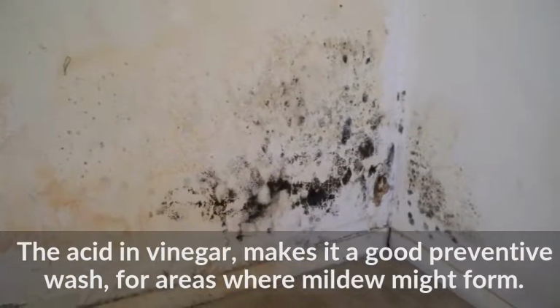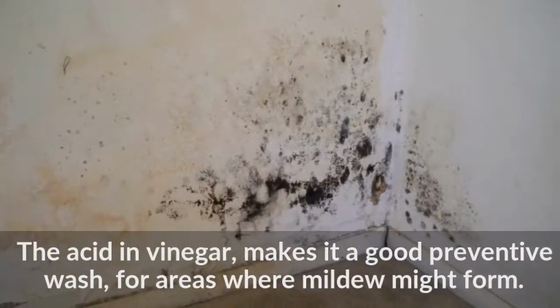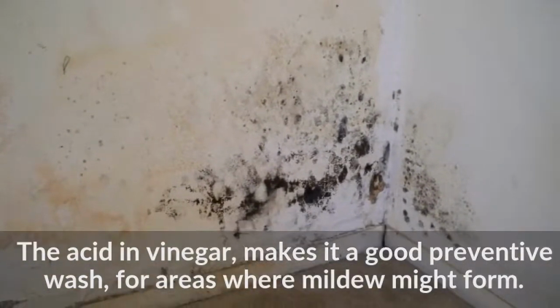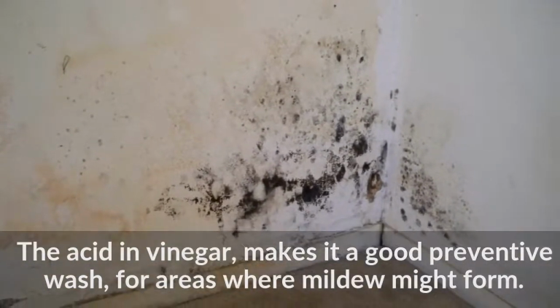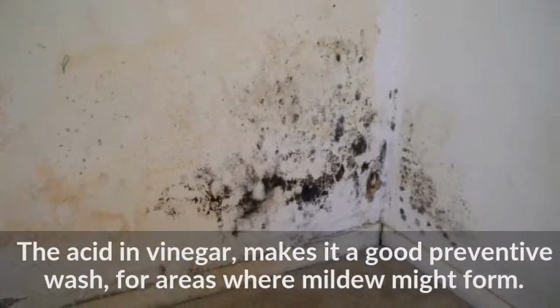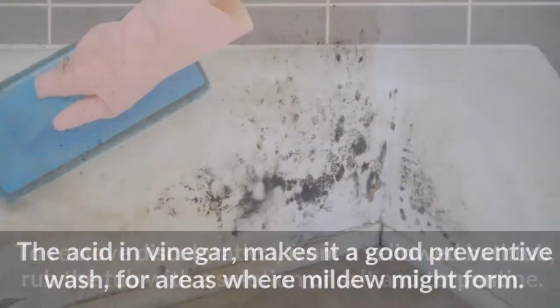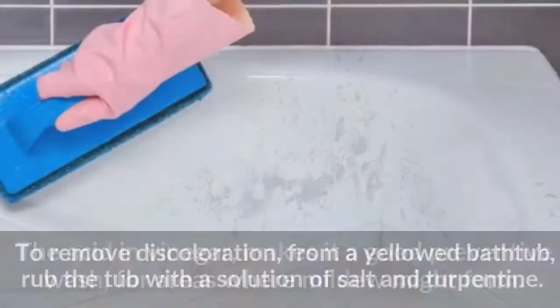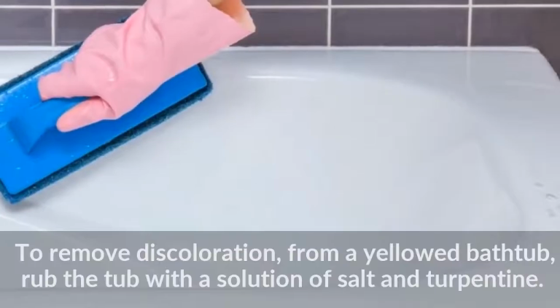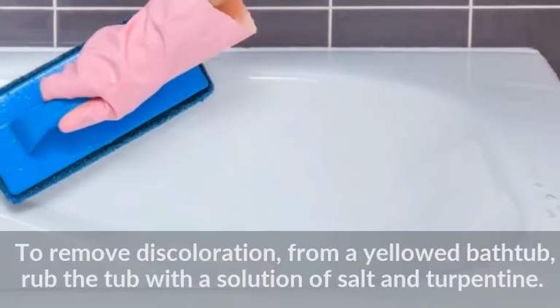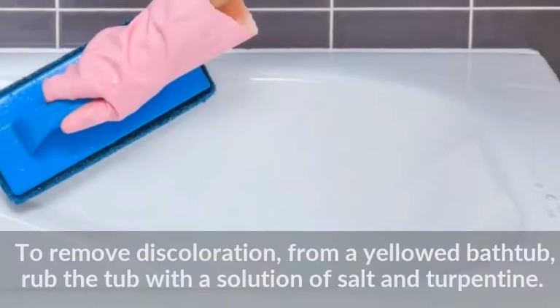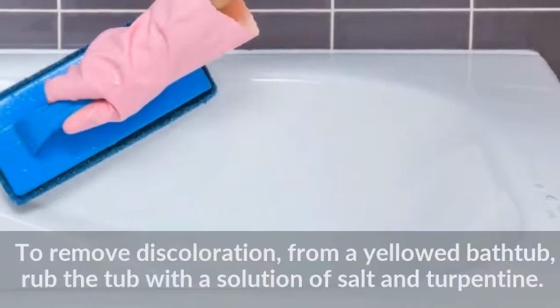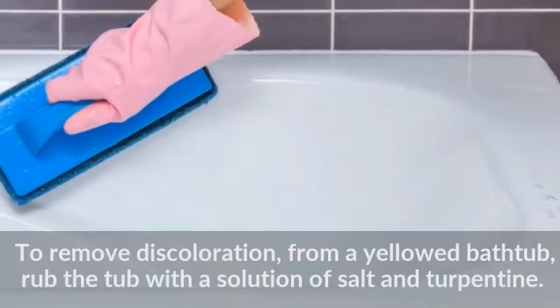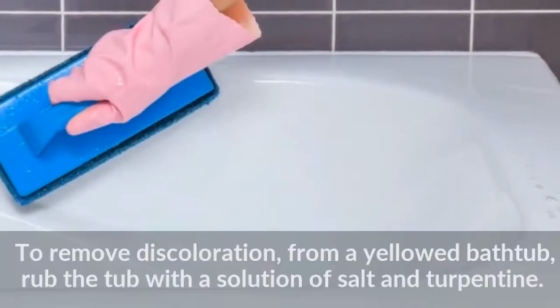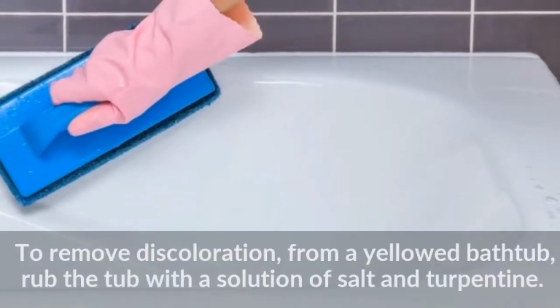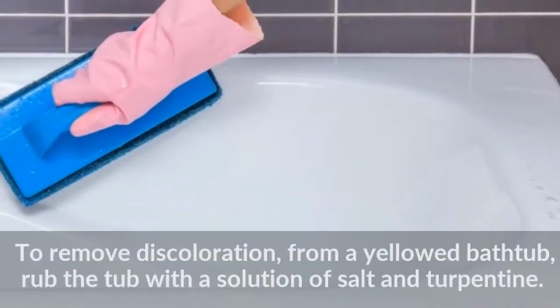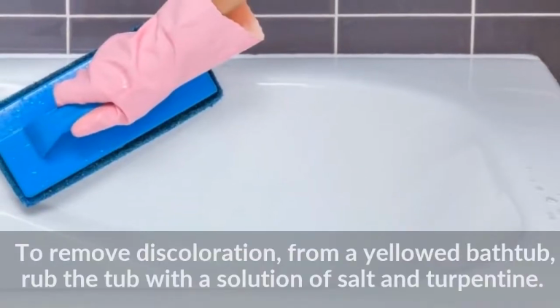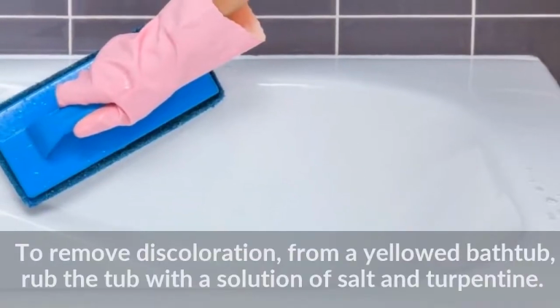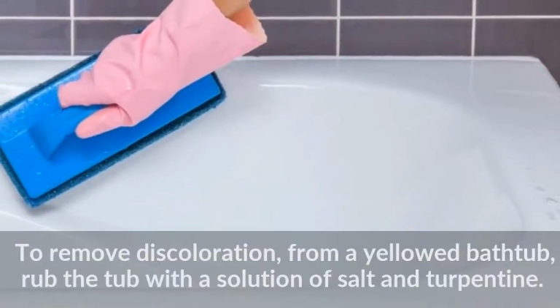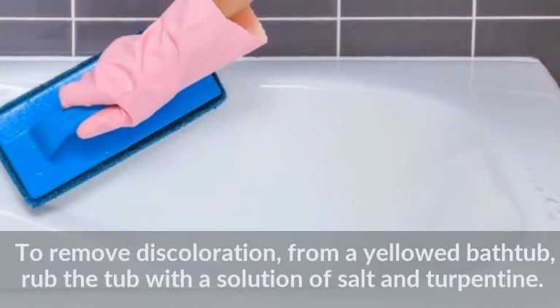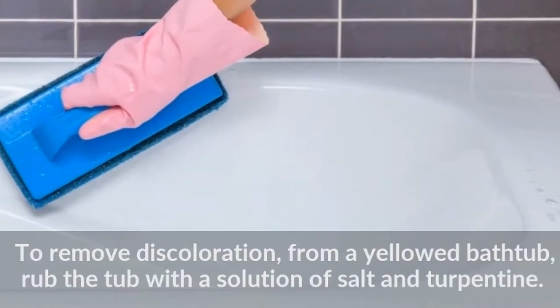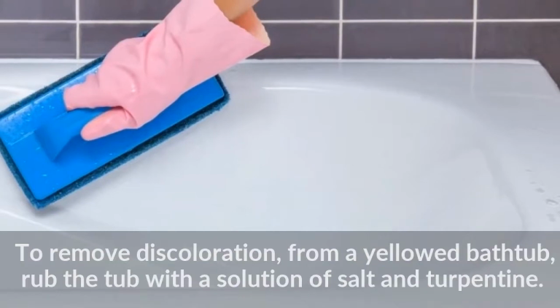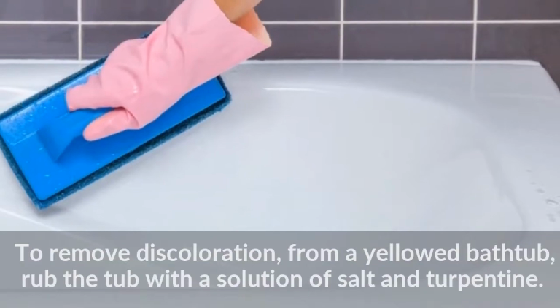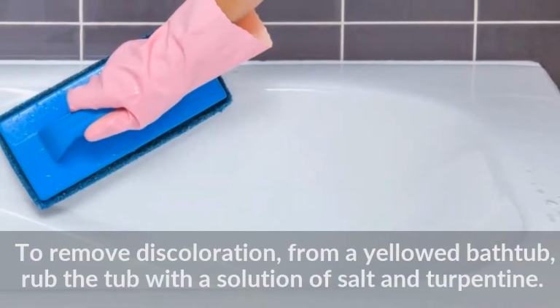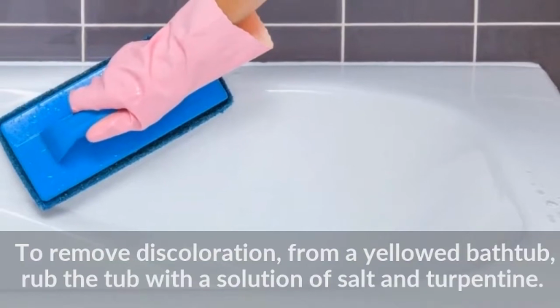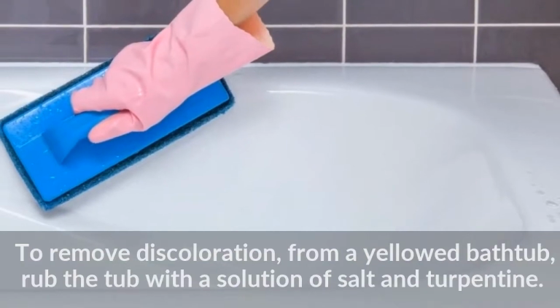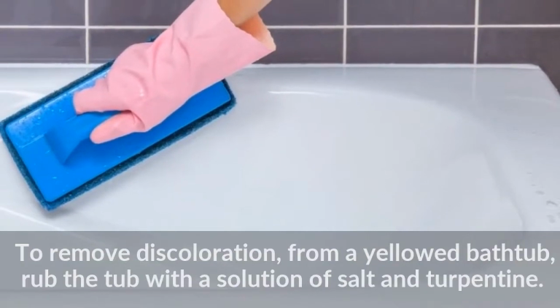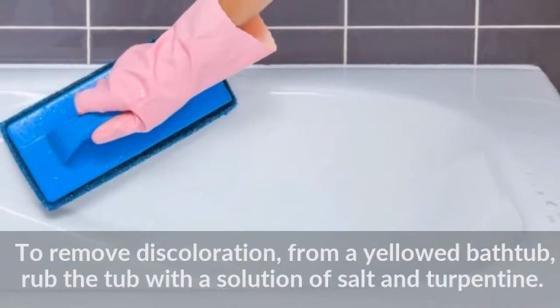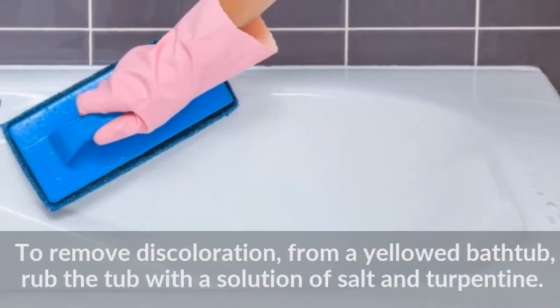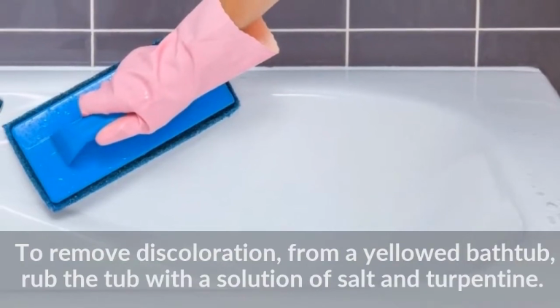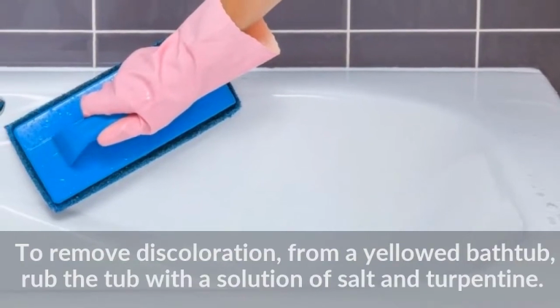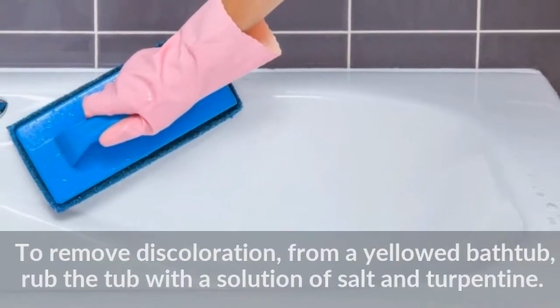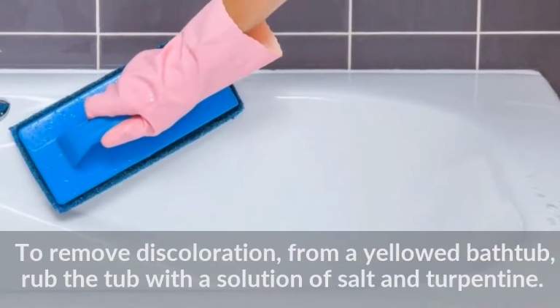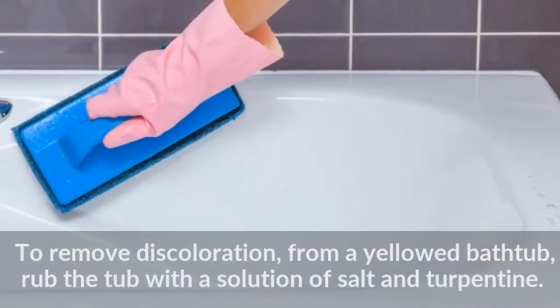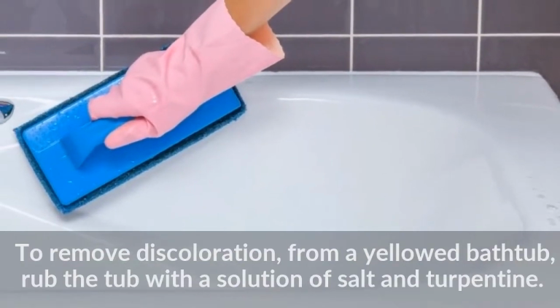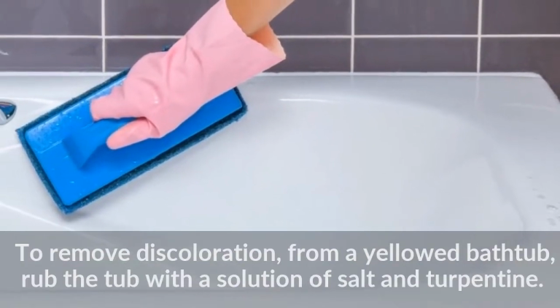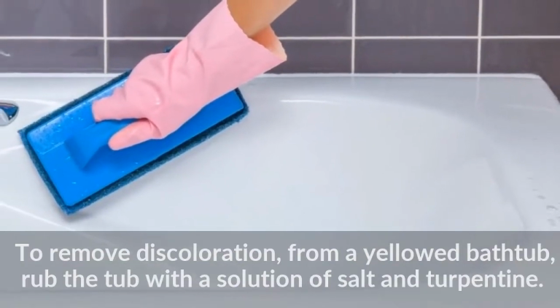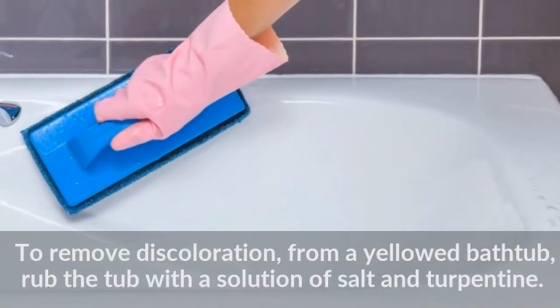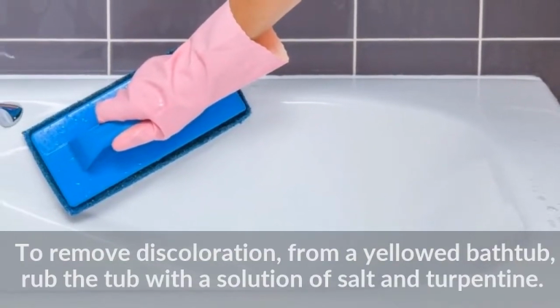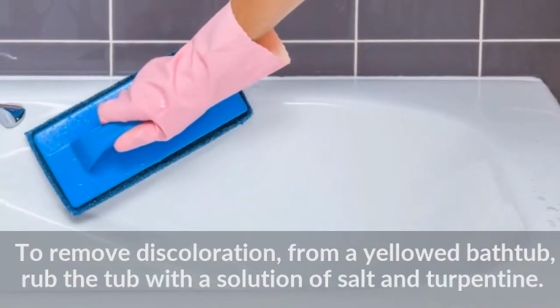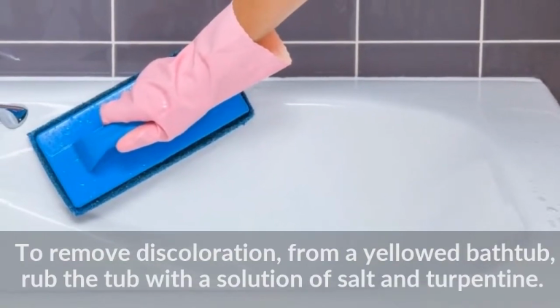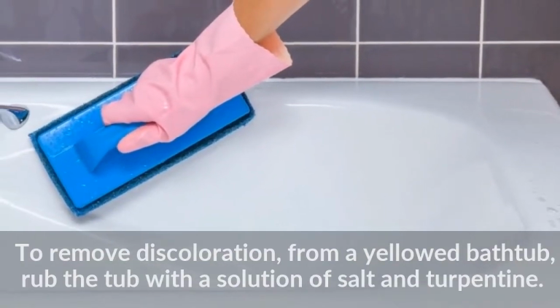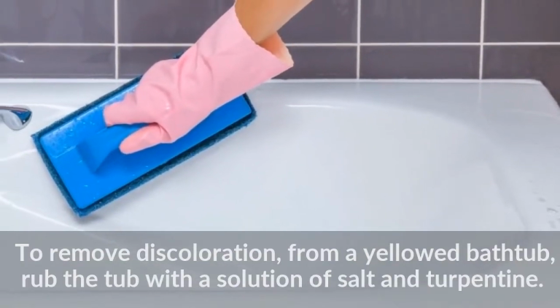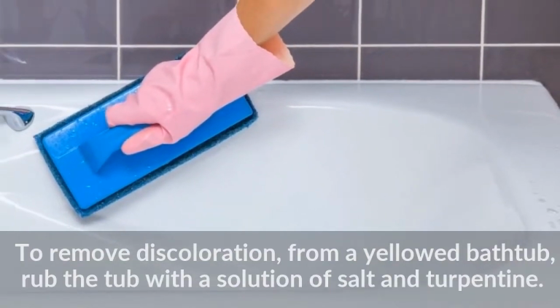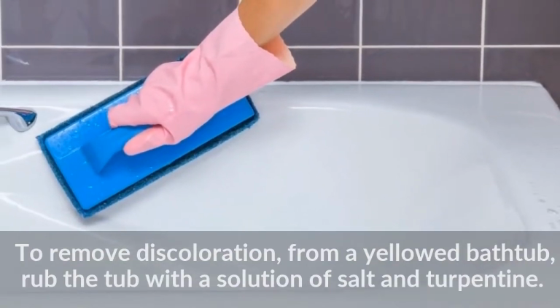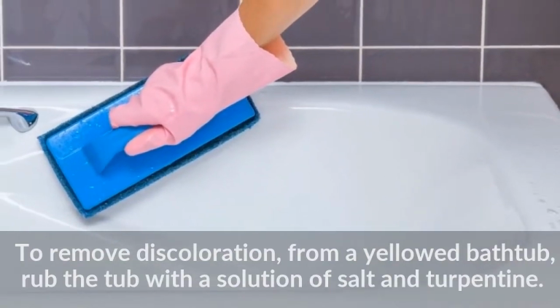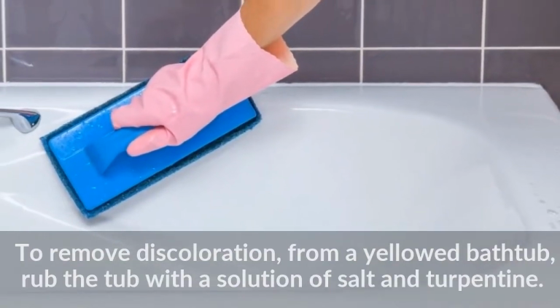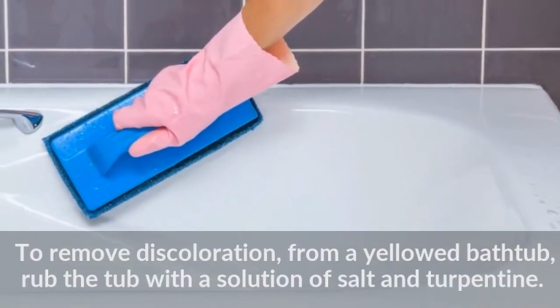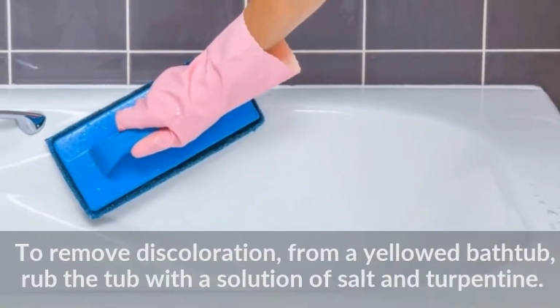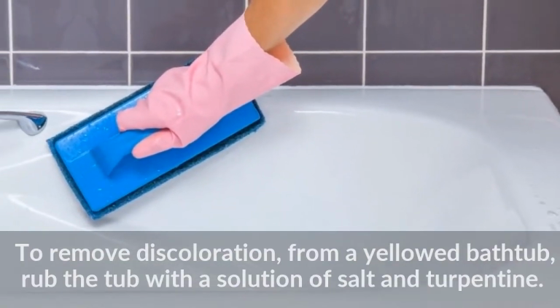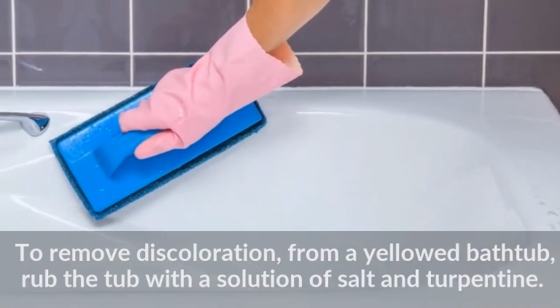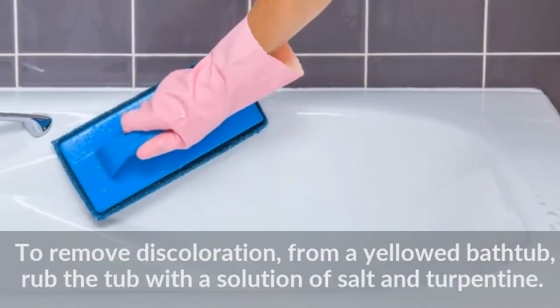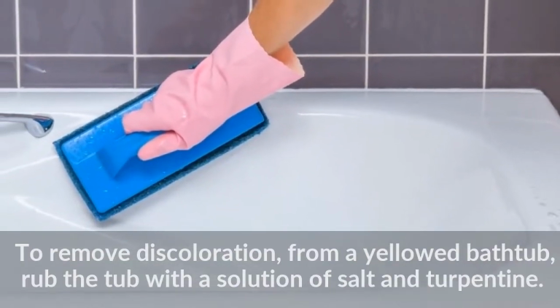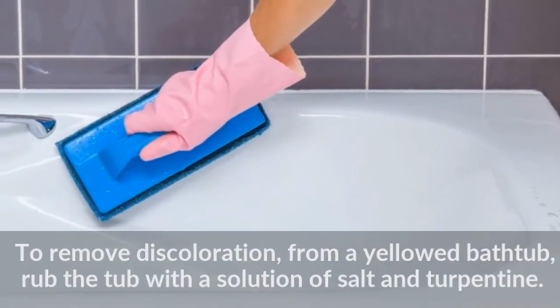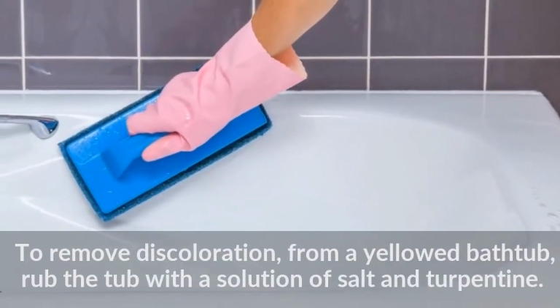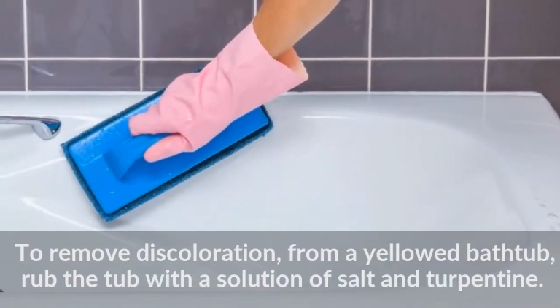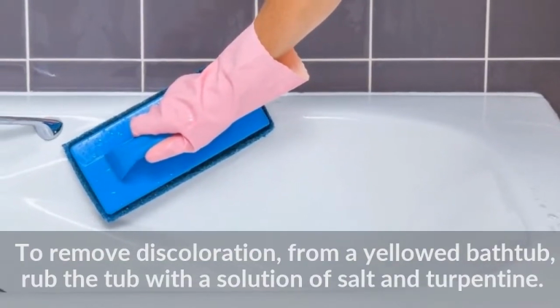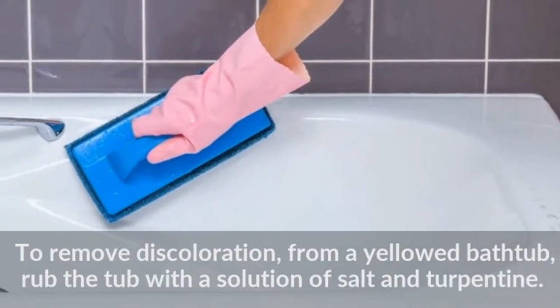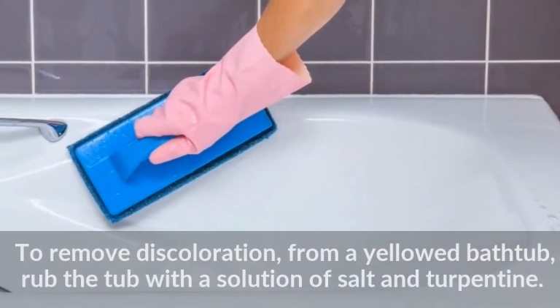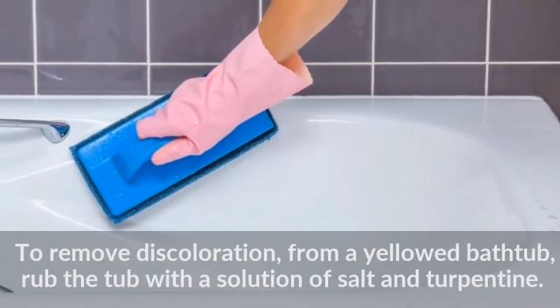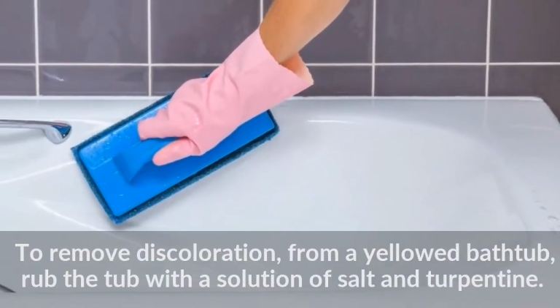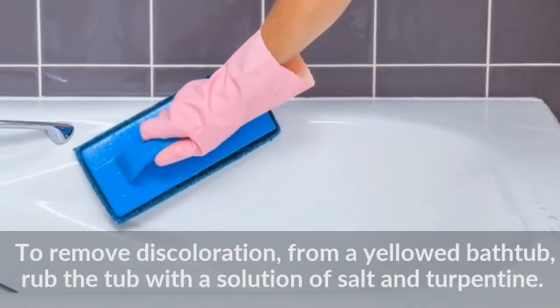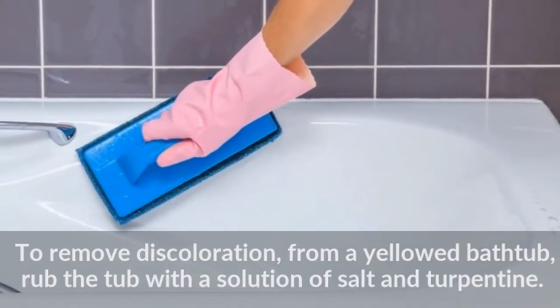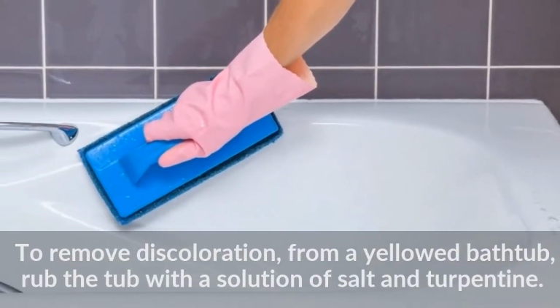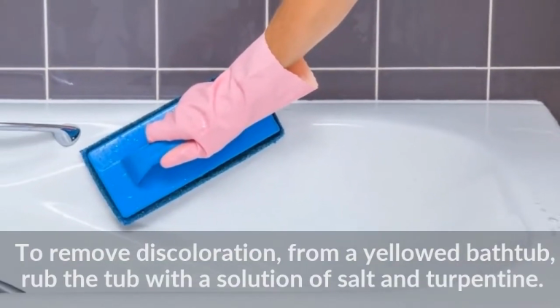To remove discoloration from a yellowed bathtub, rub the tub with a solution of salt and turpentine.